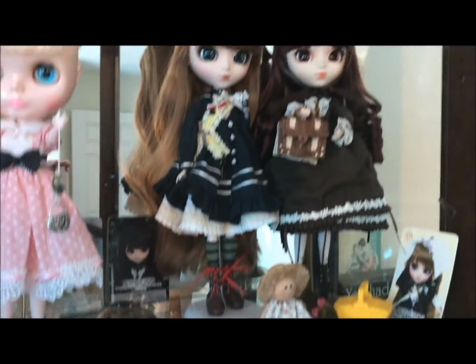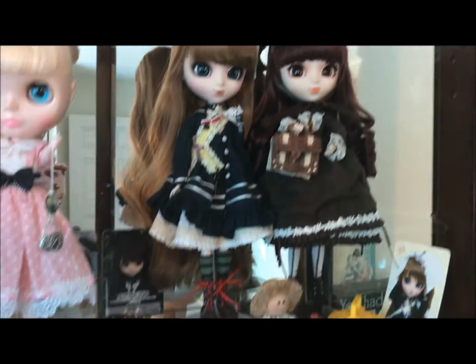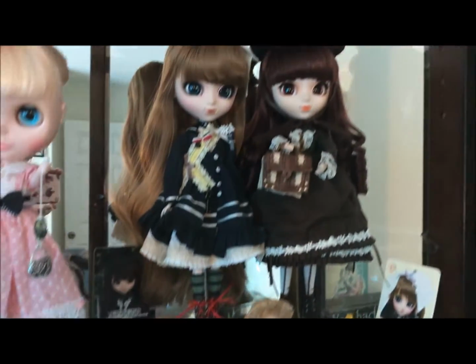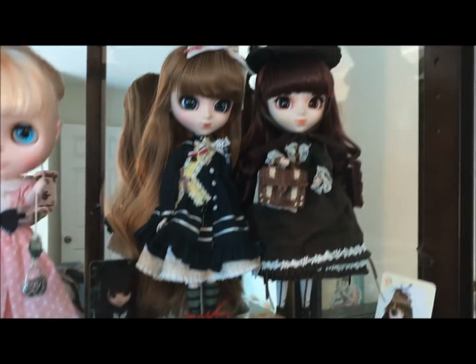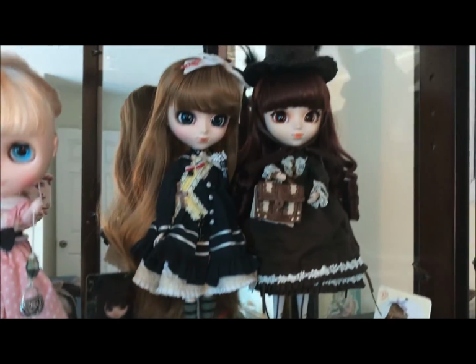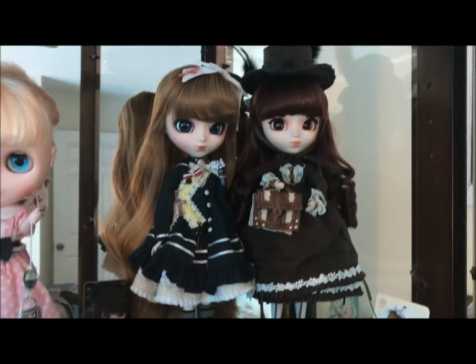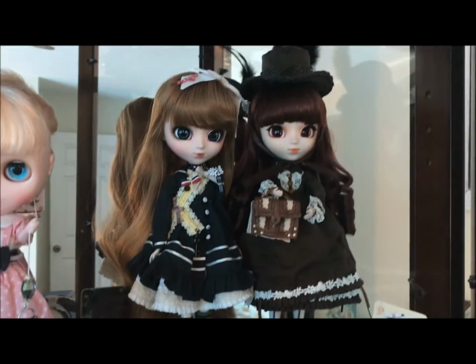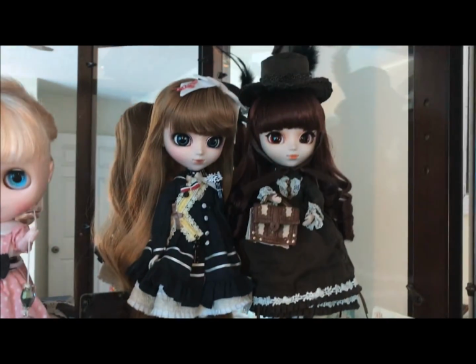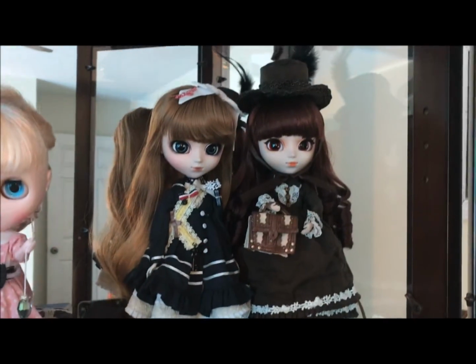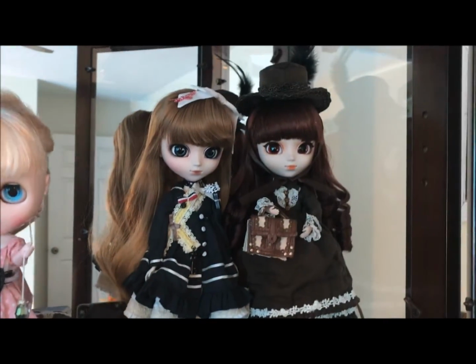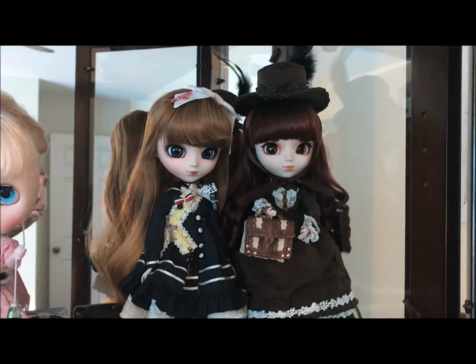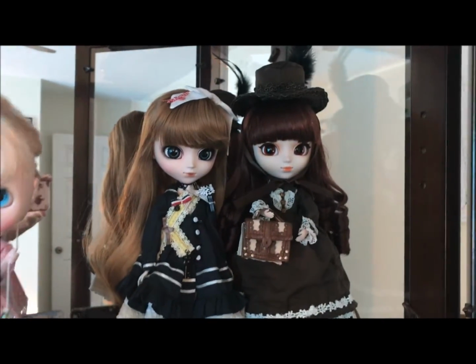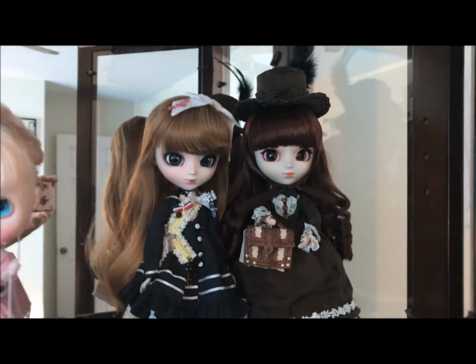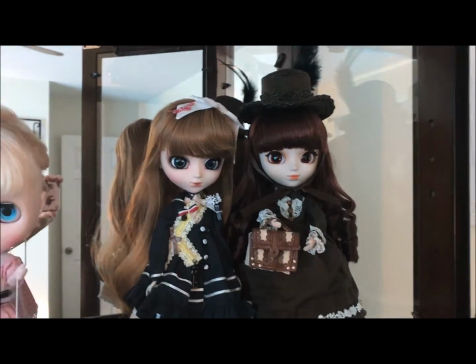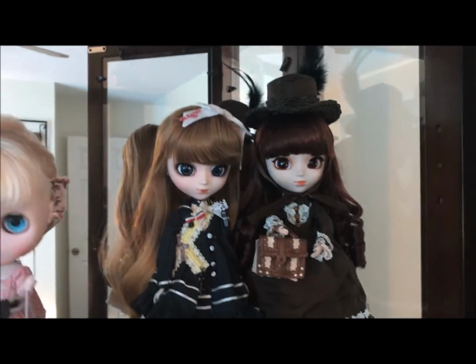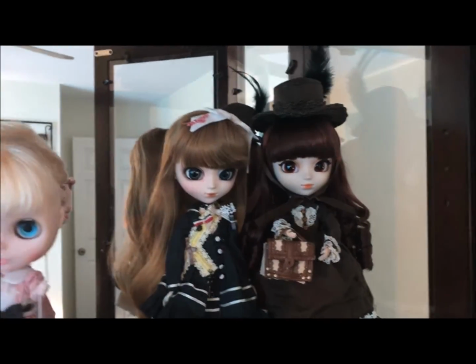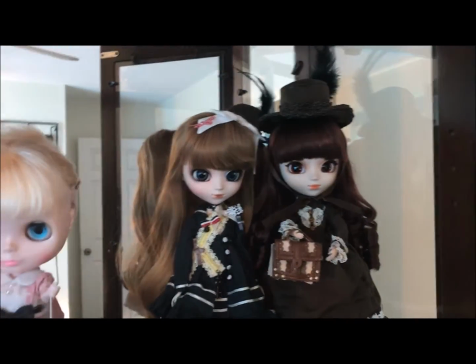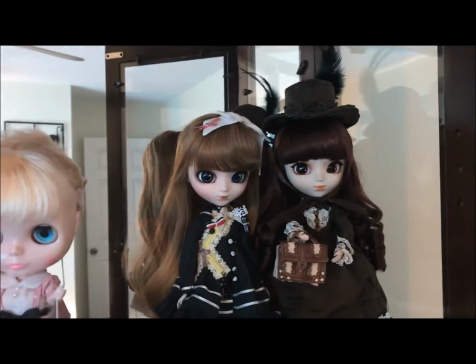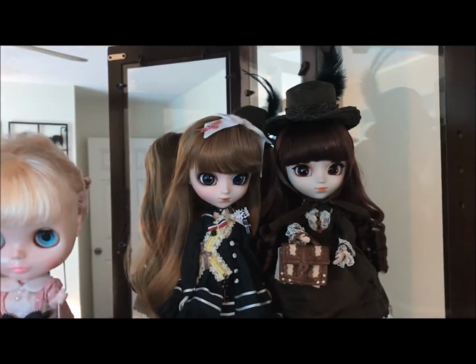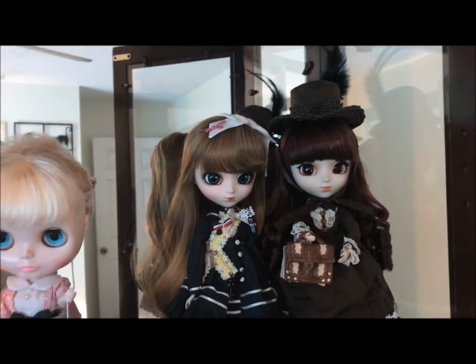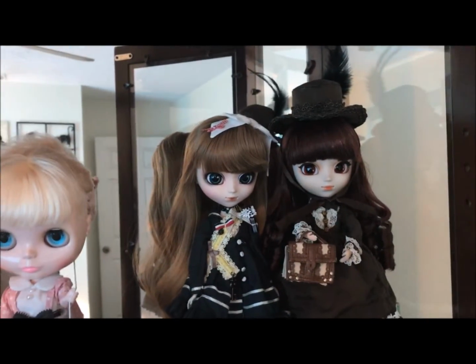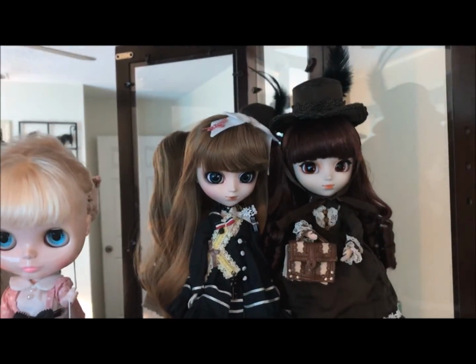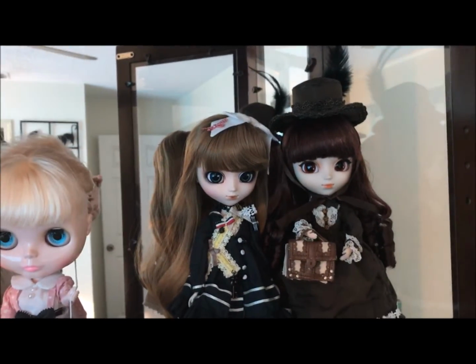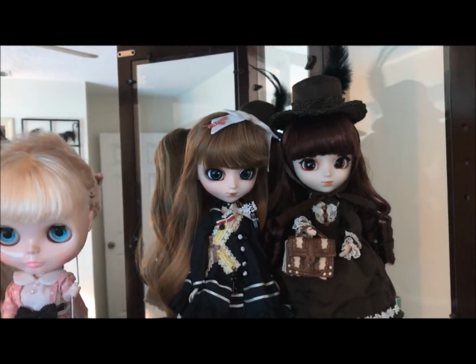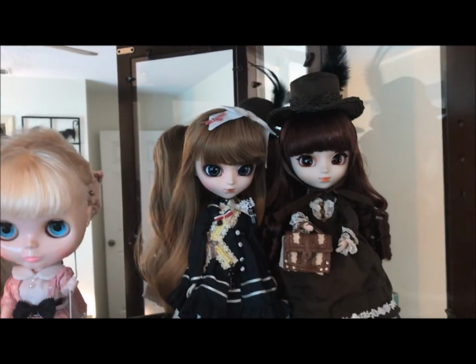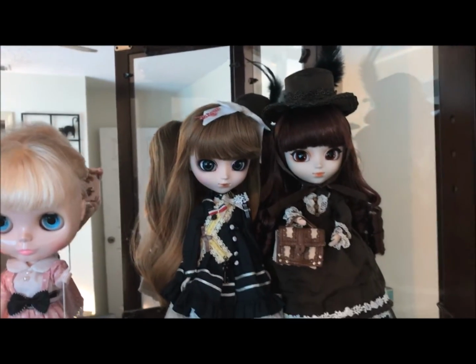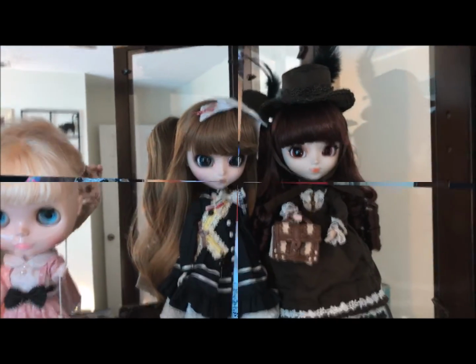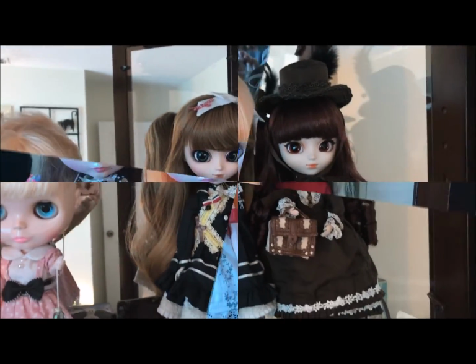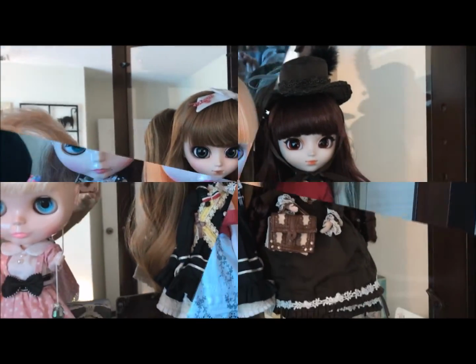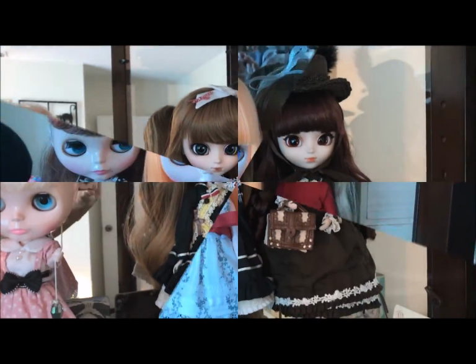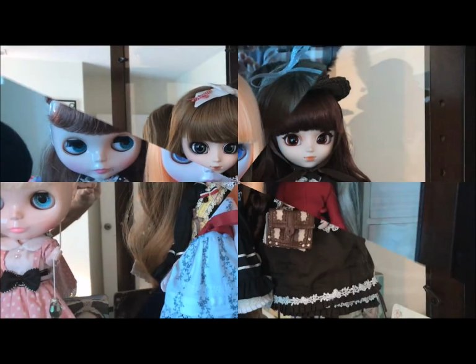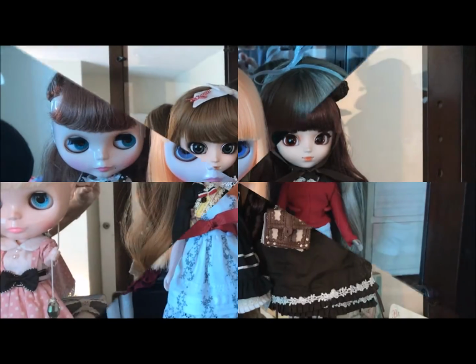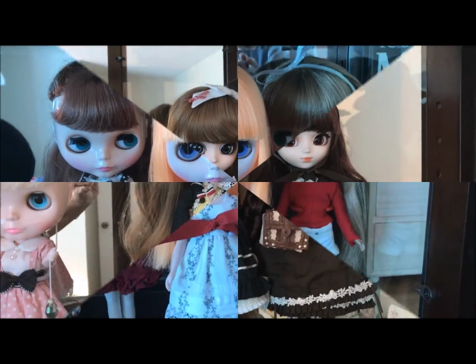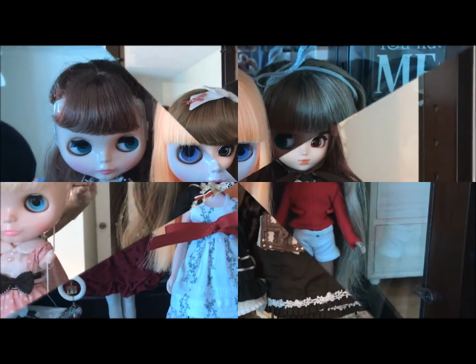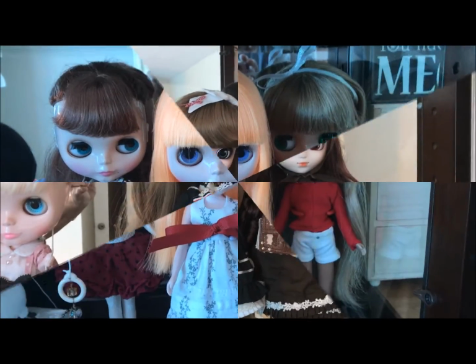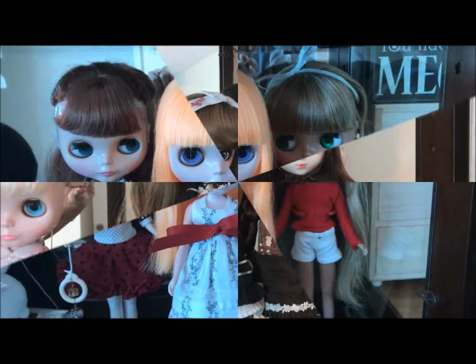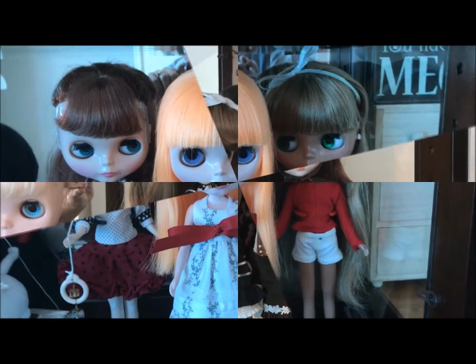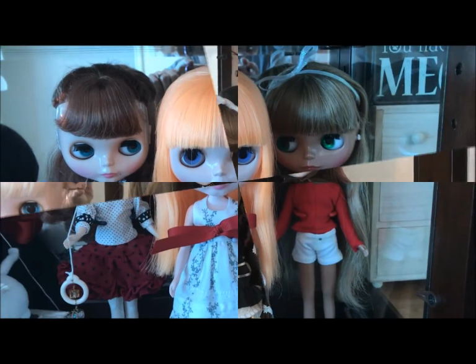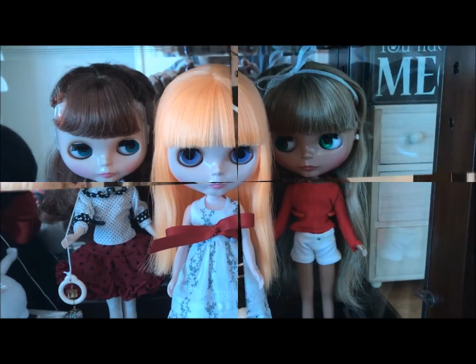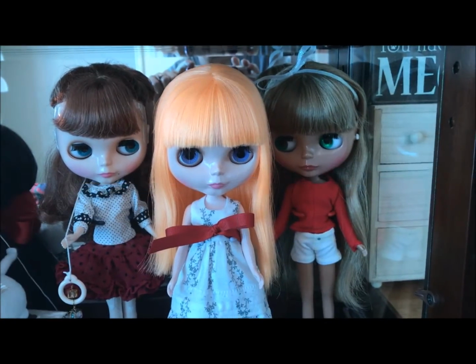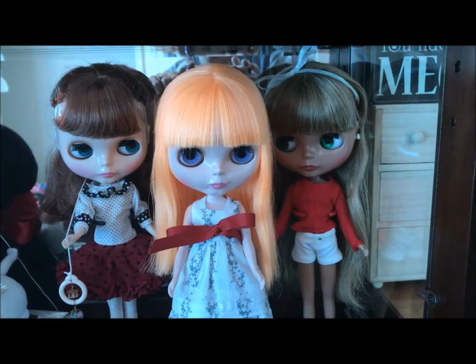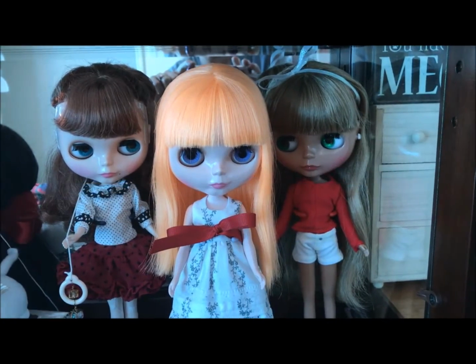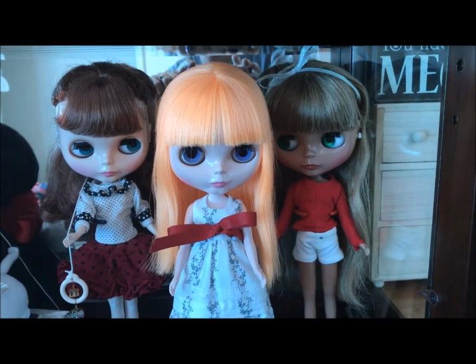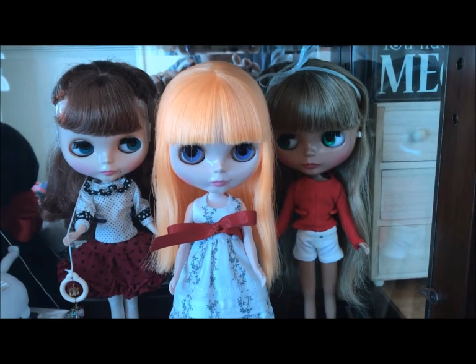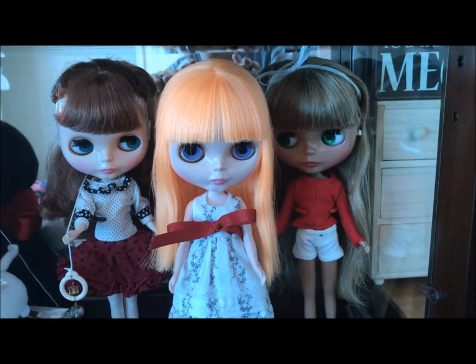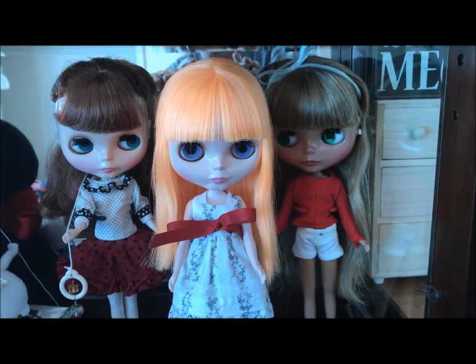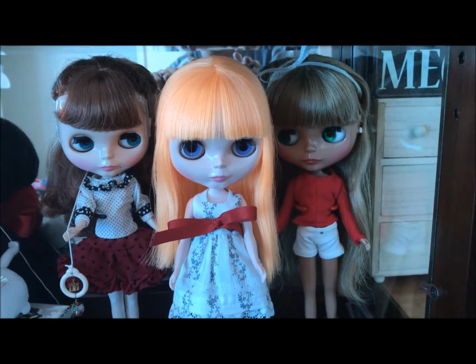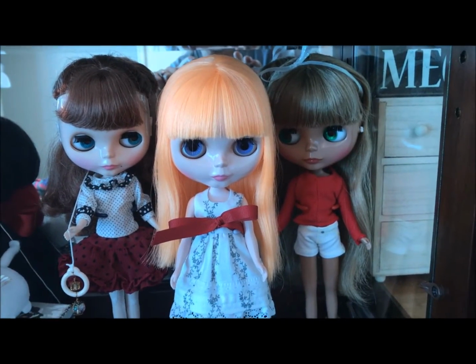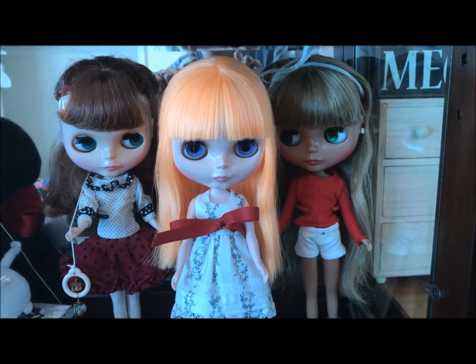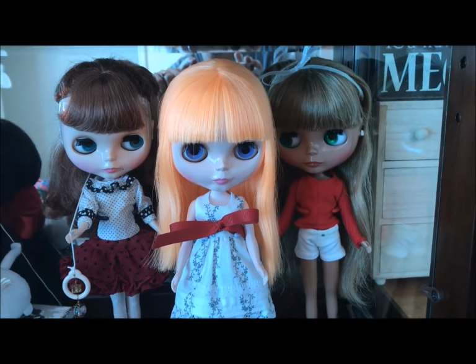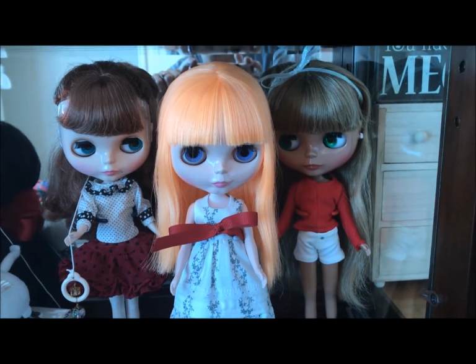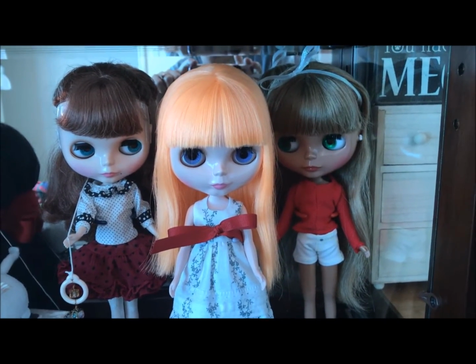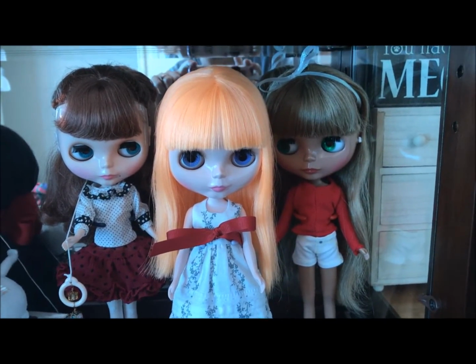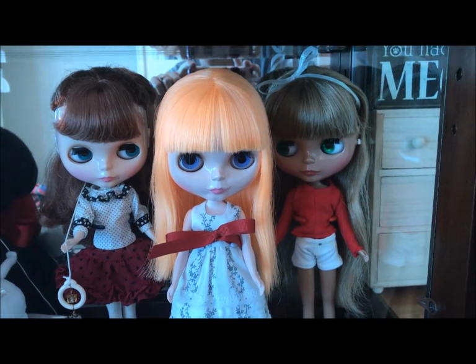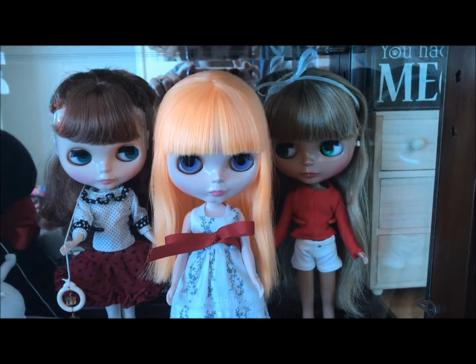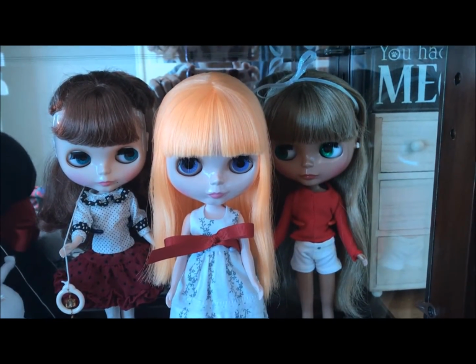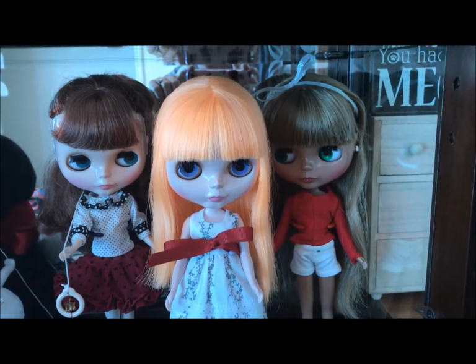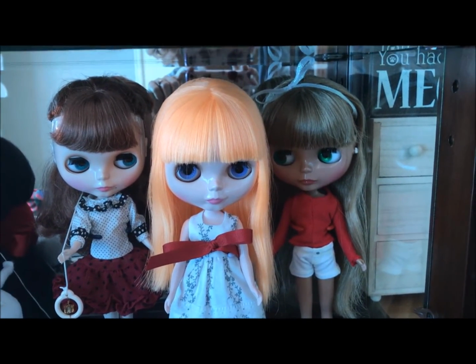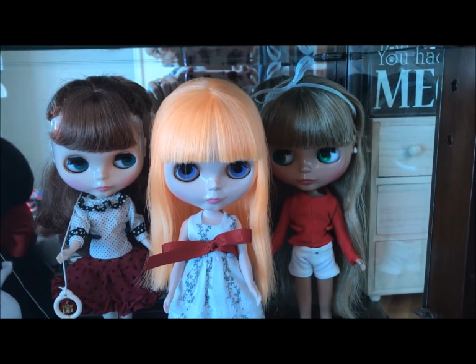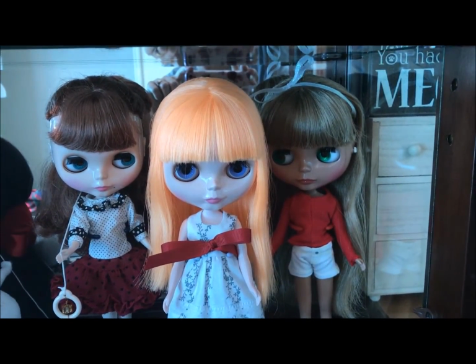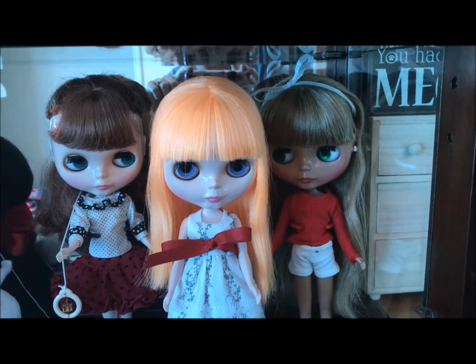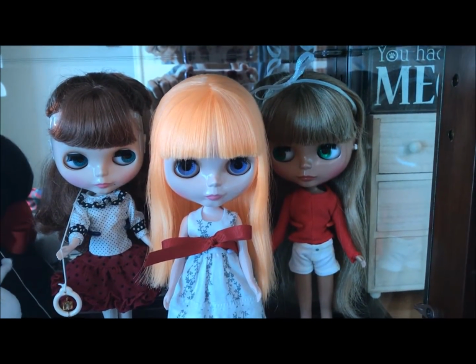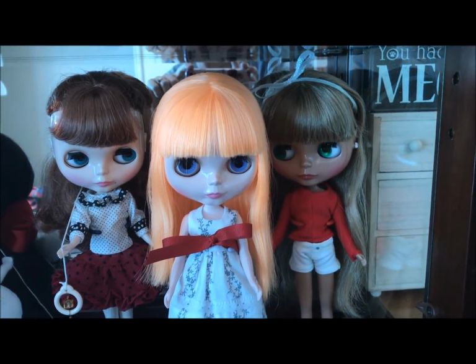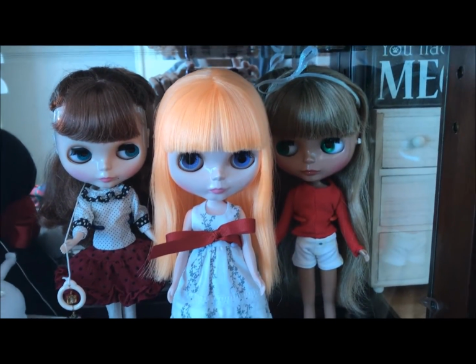So I will show you some more inside the curio cabinet here. Here is my primarily Blythe shelf.